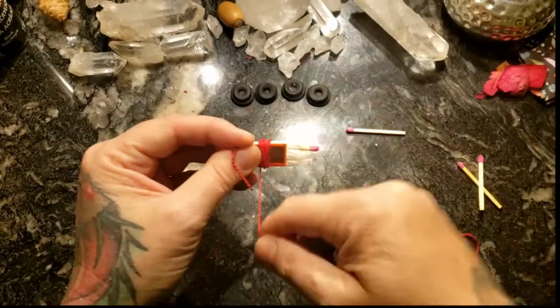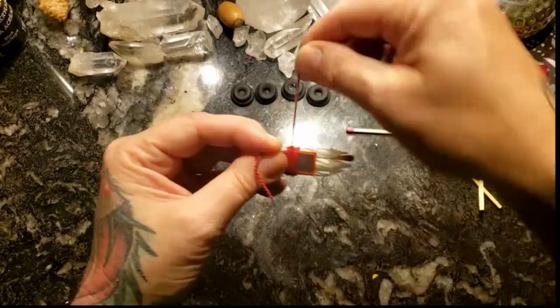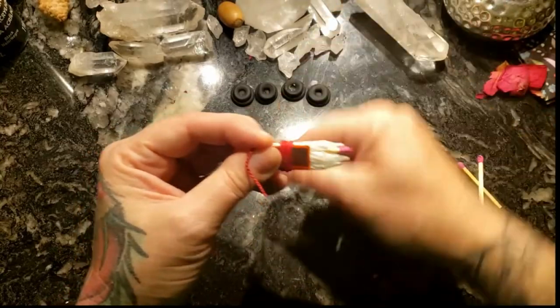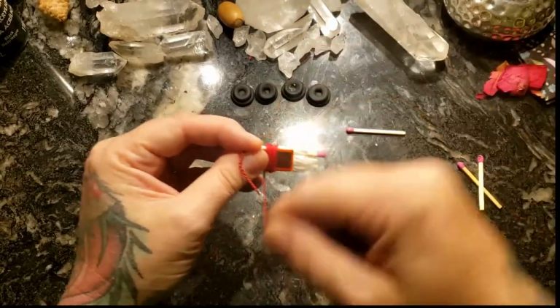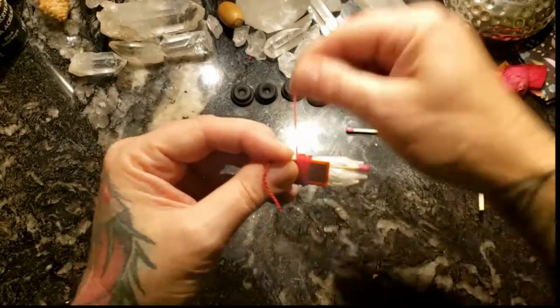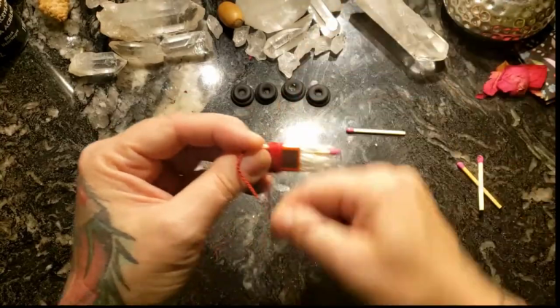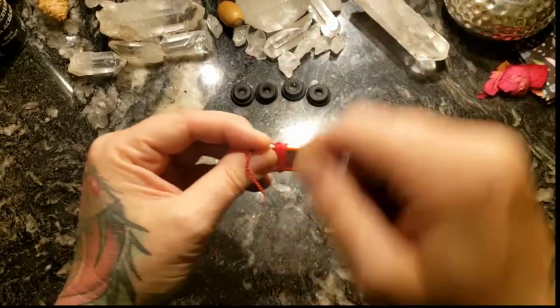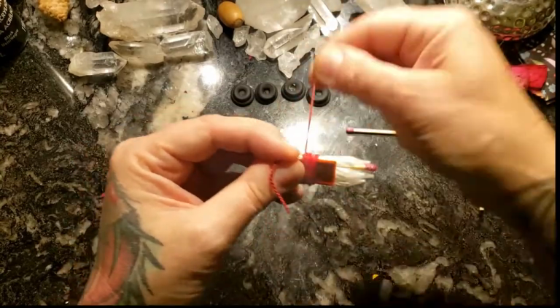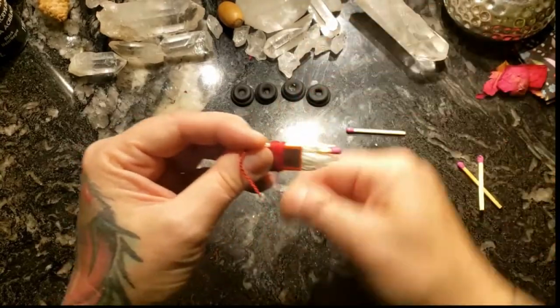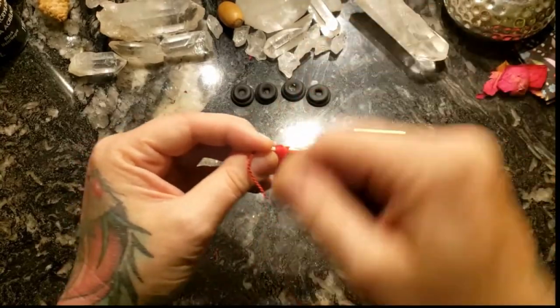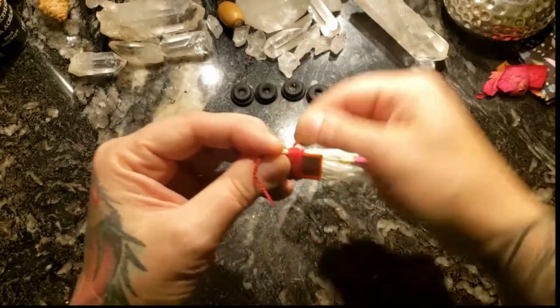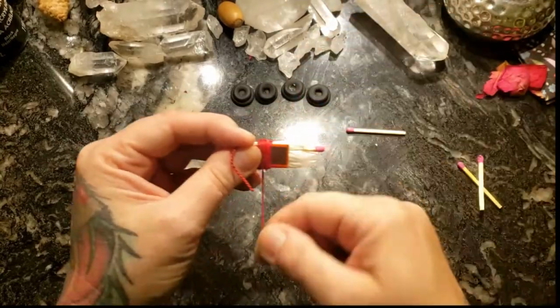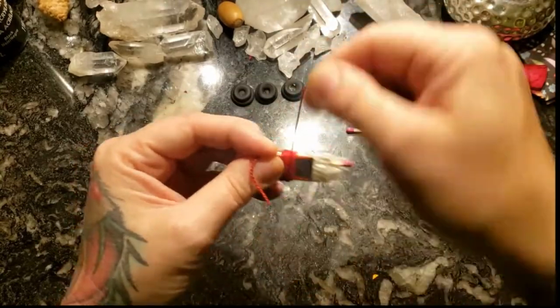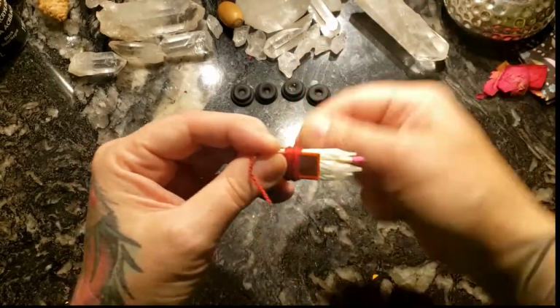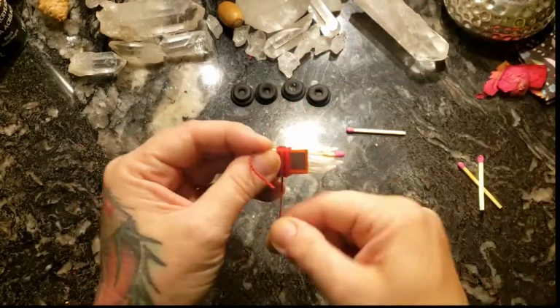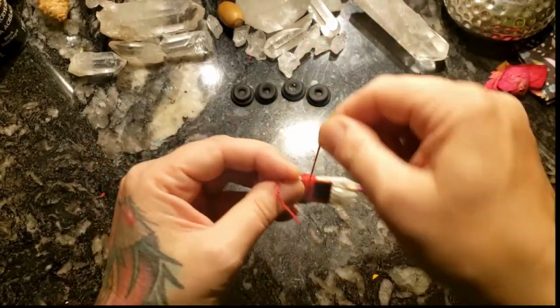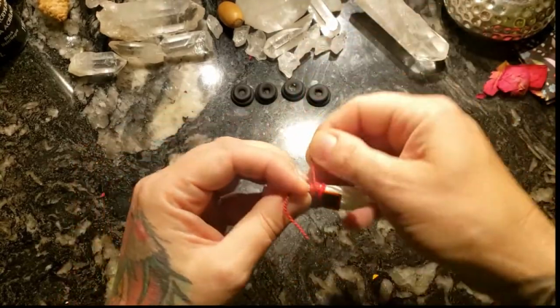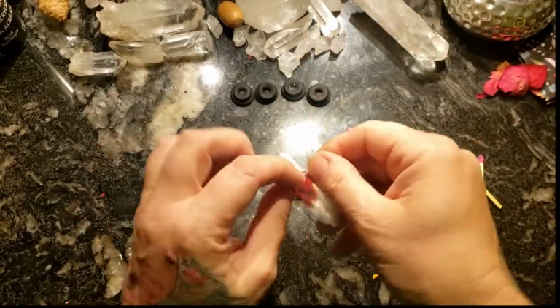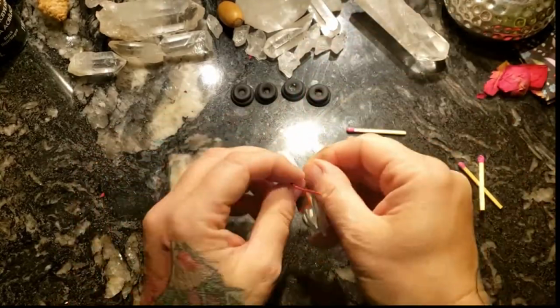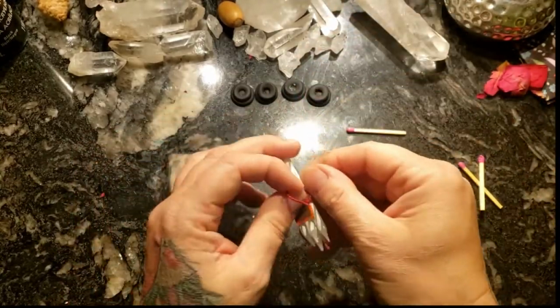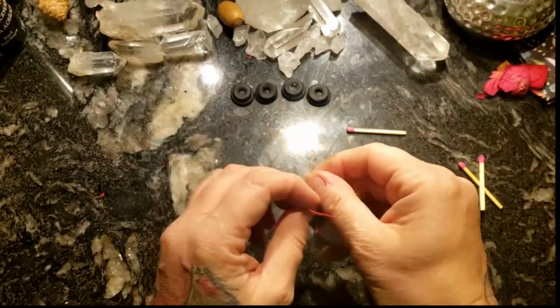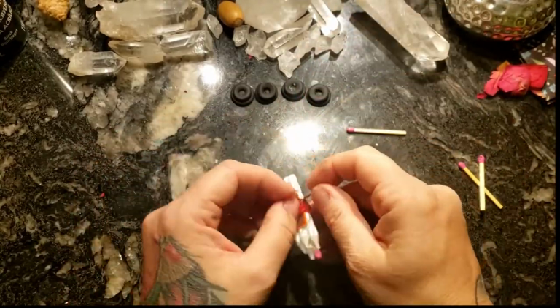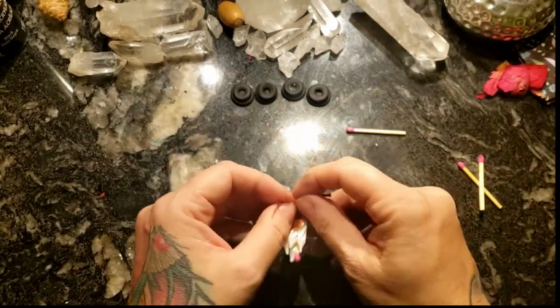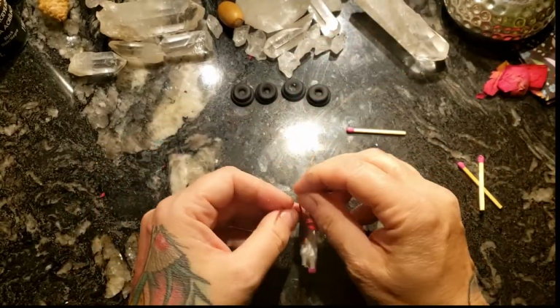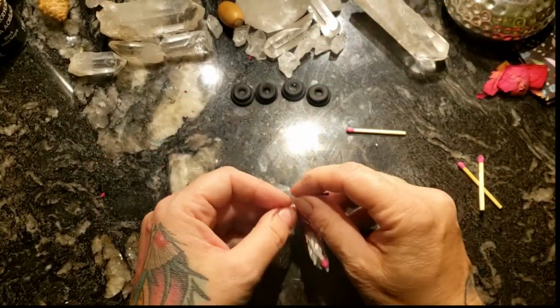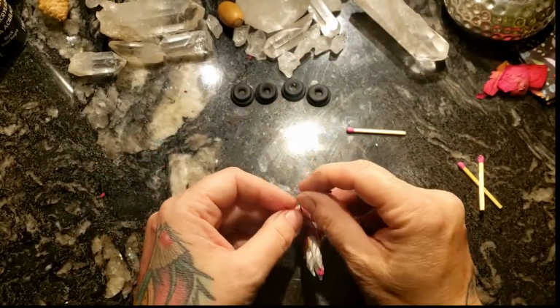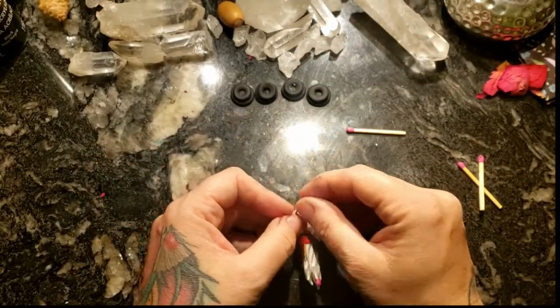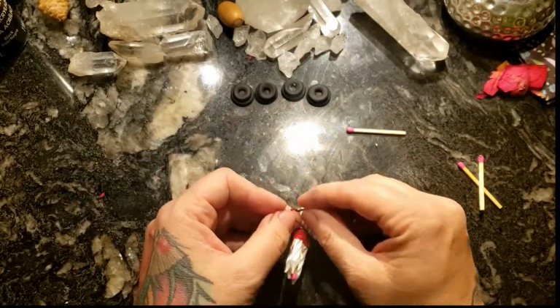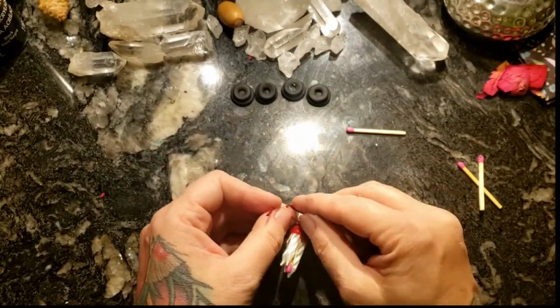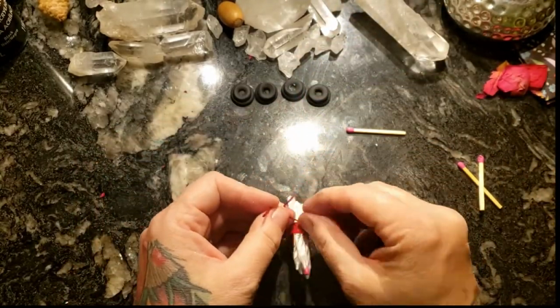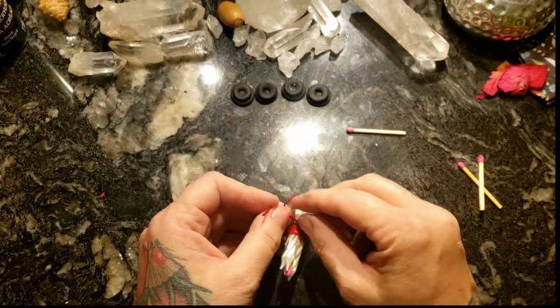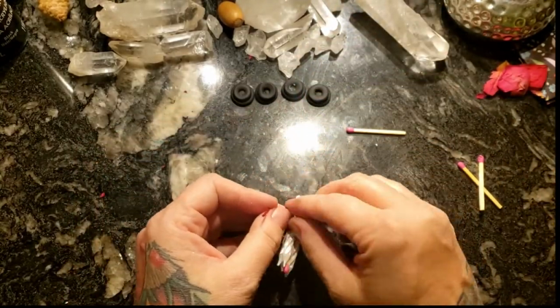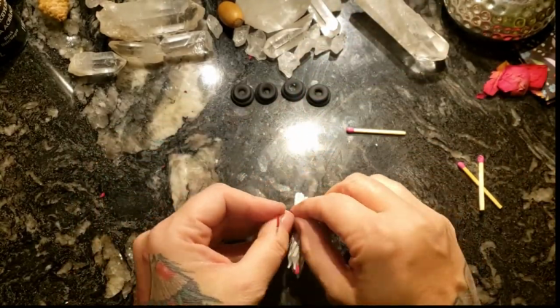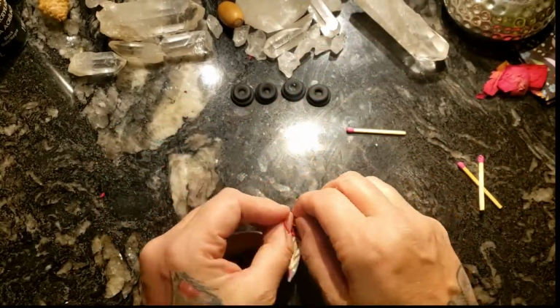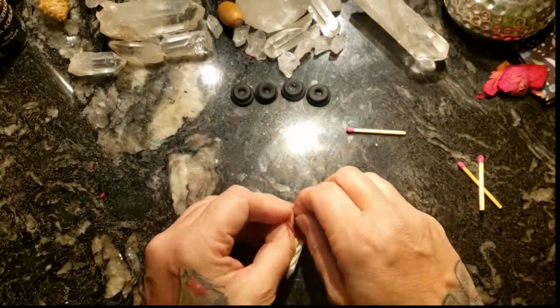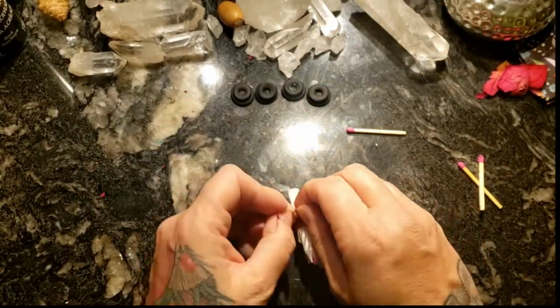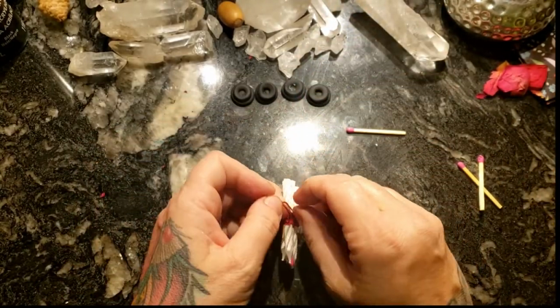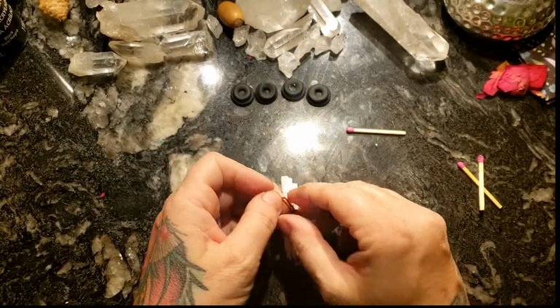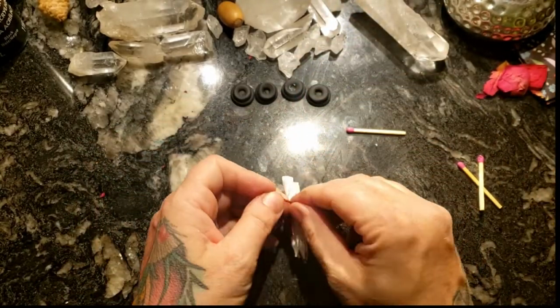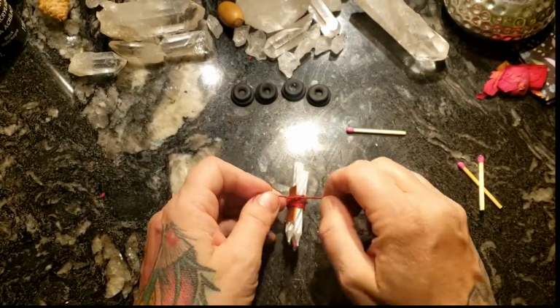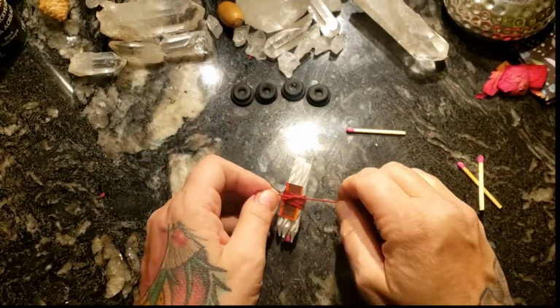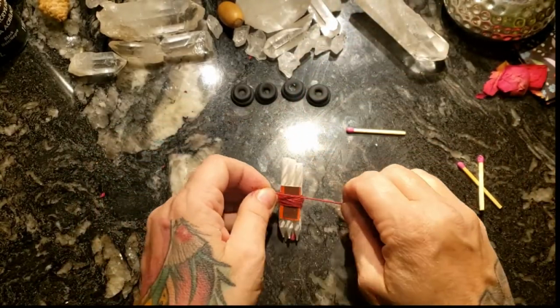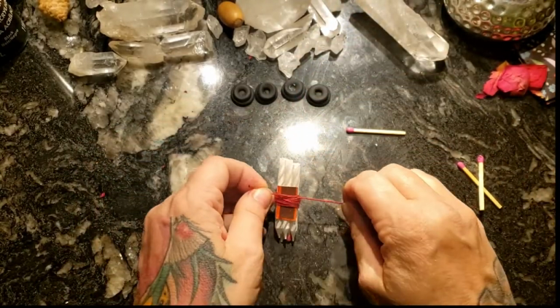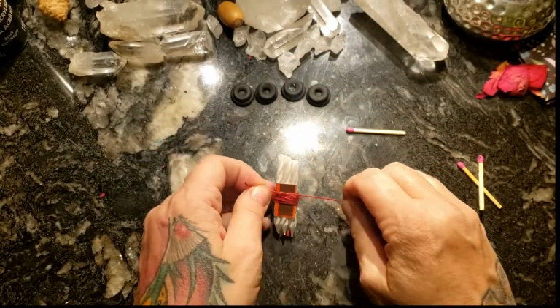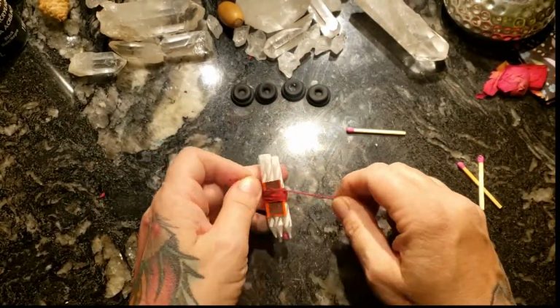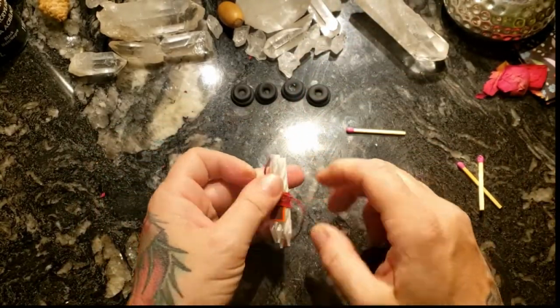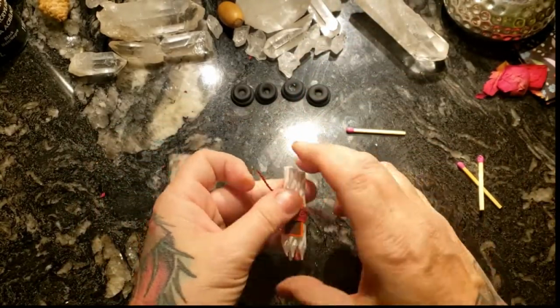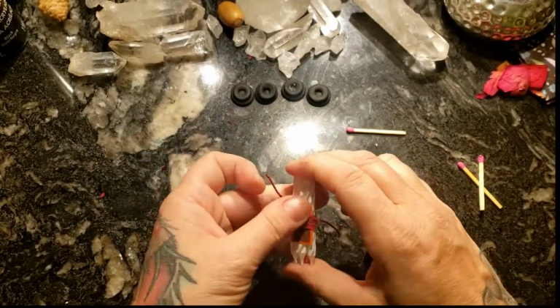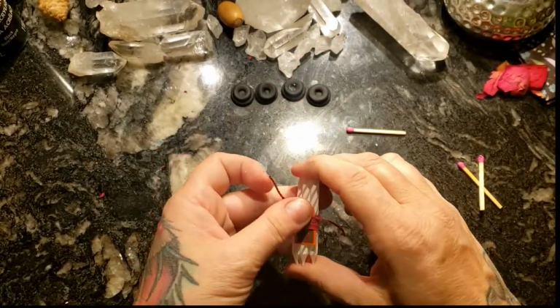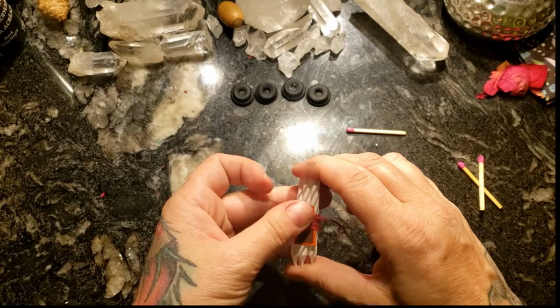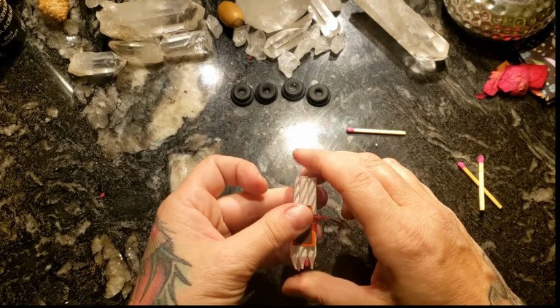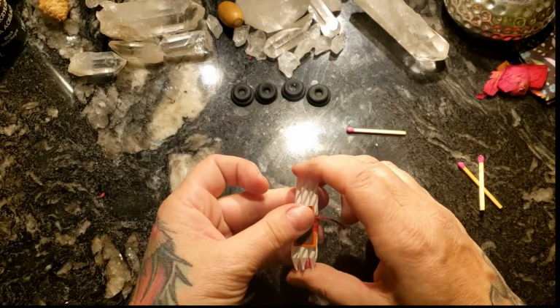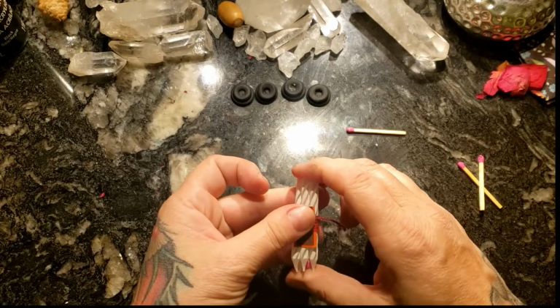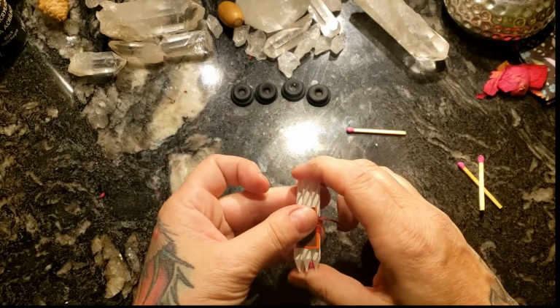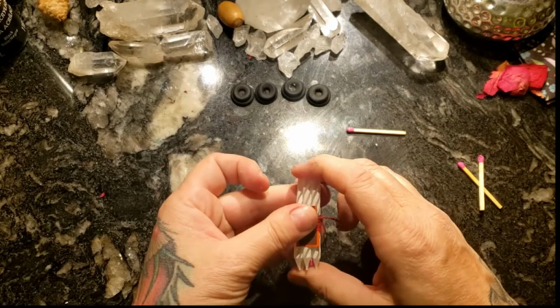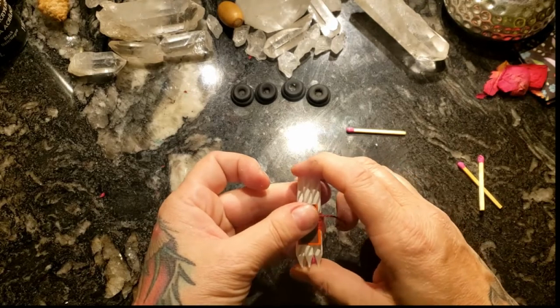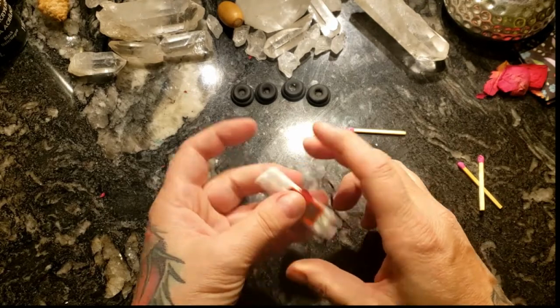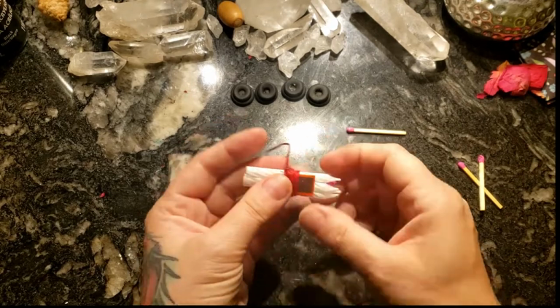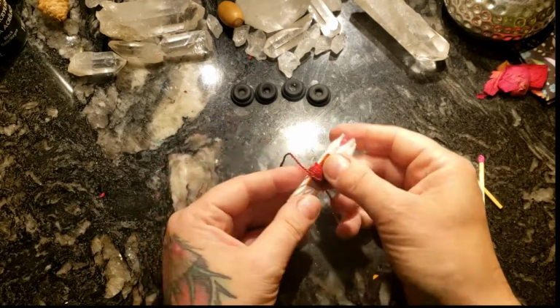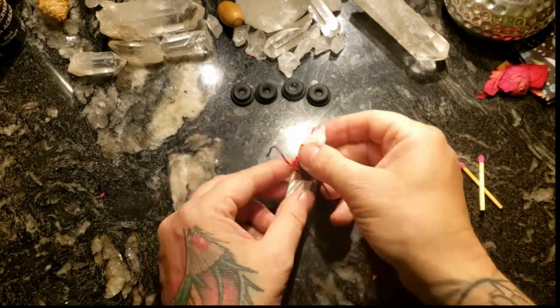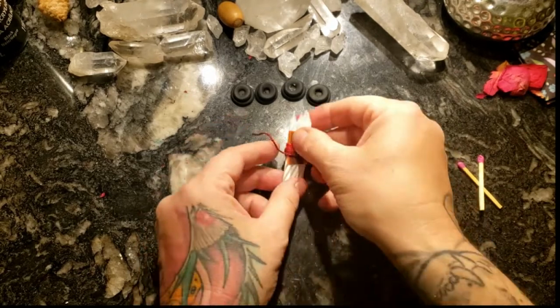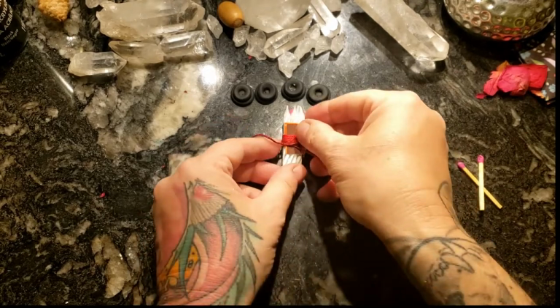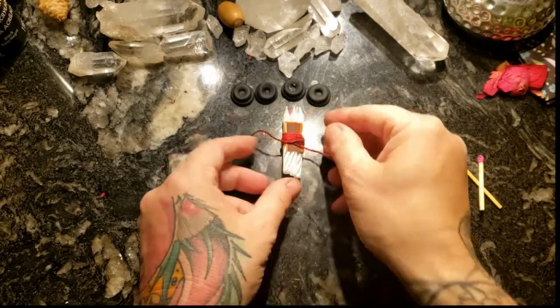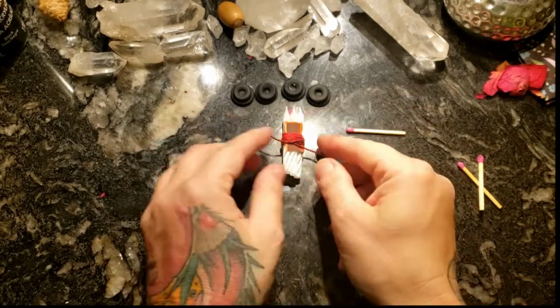I just do one knot so you can make it easy to untie and access again without having to cut it out.